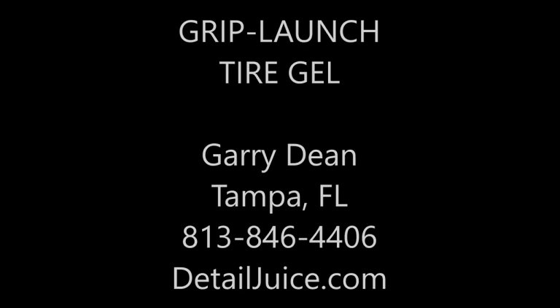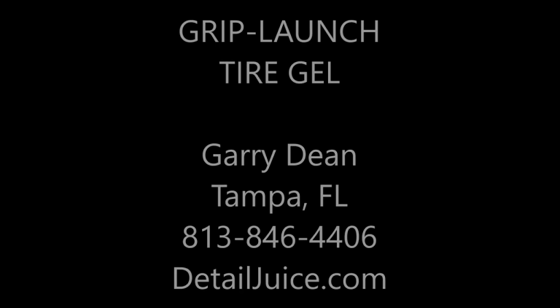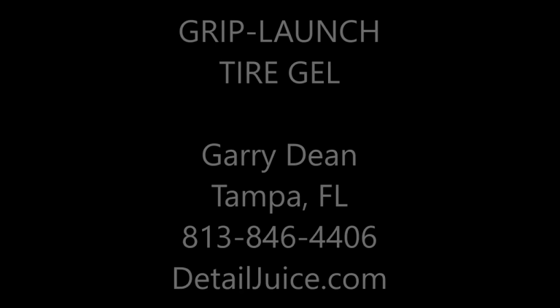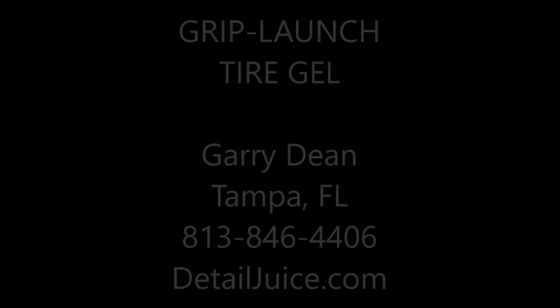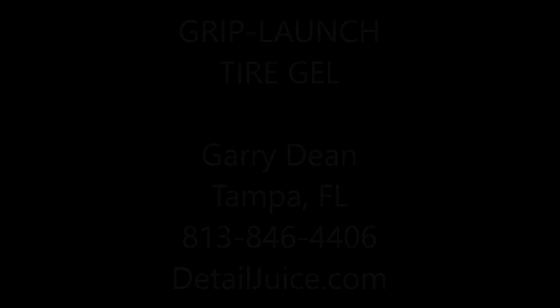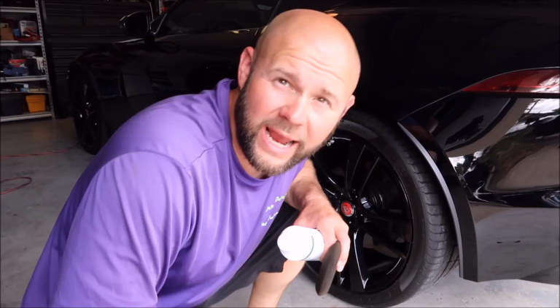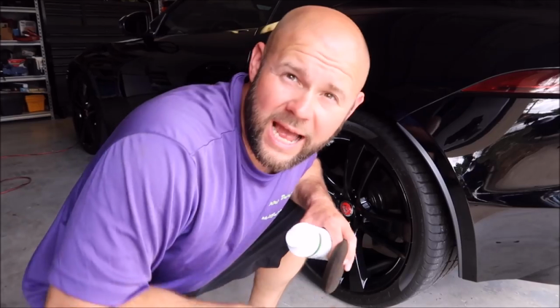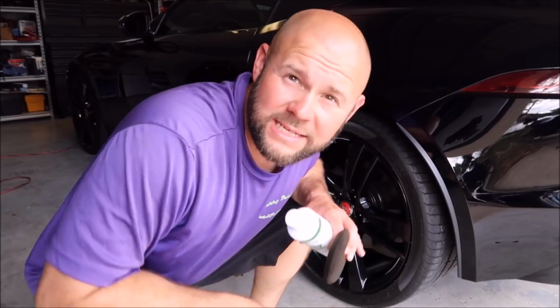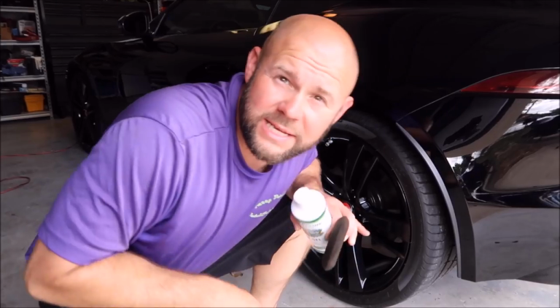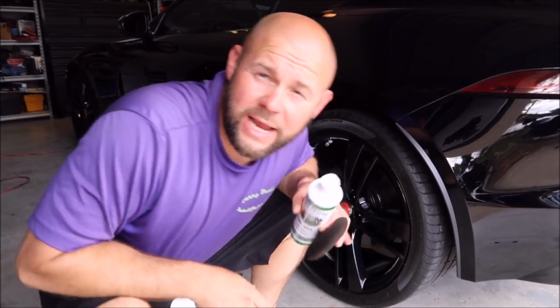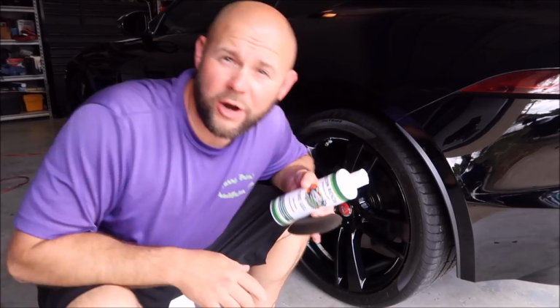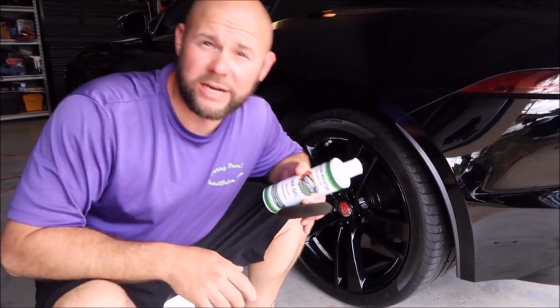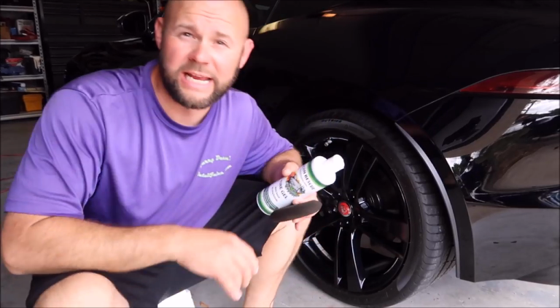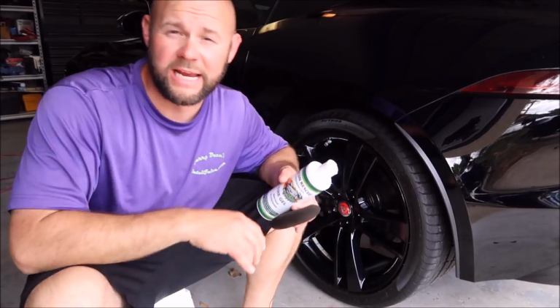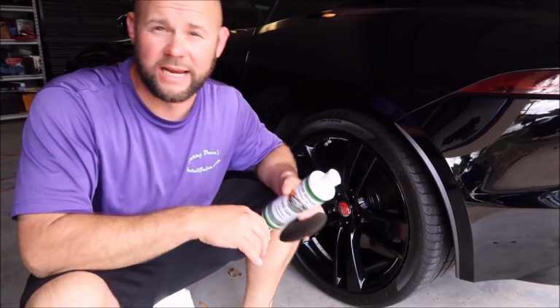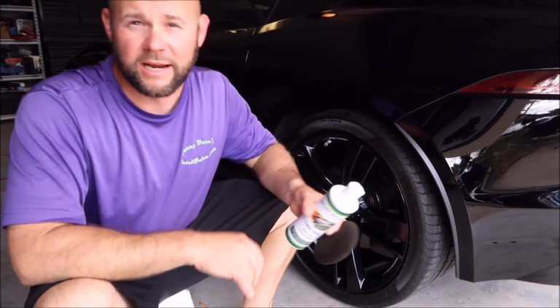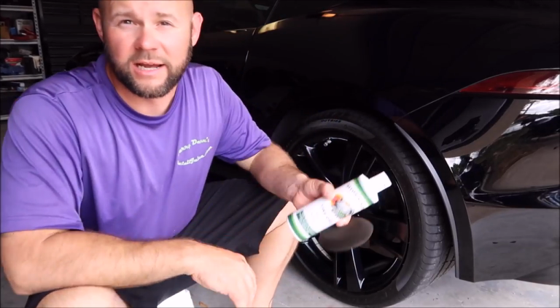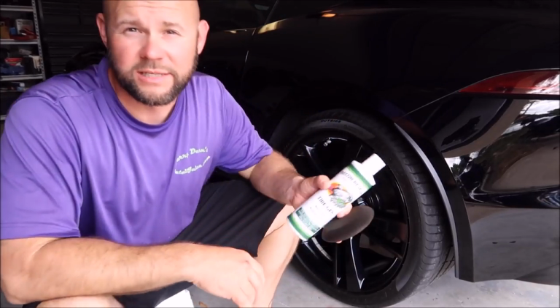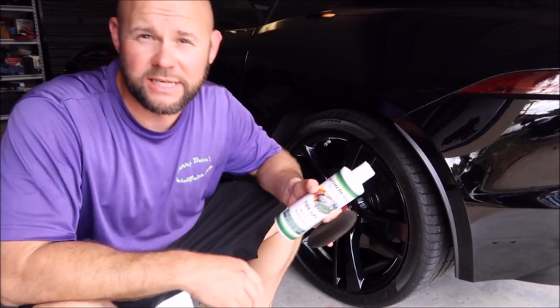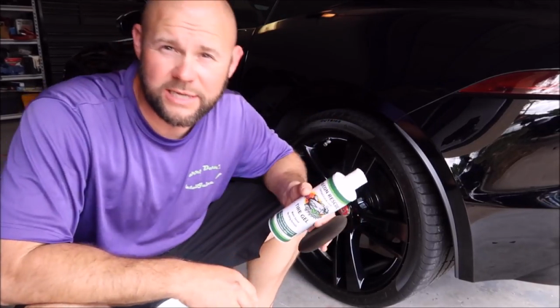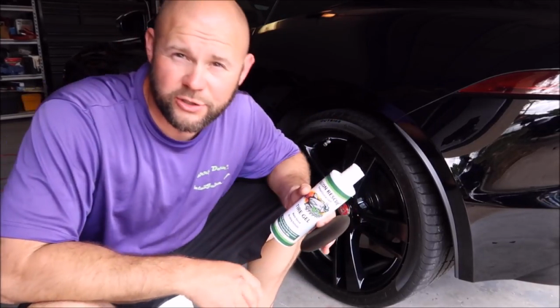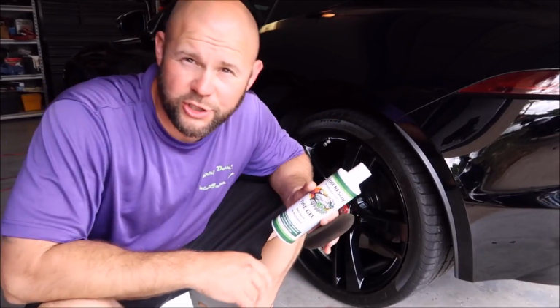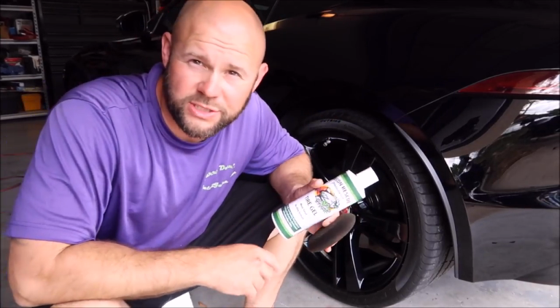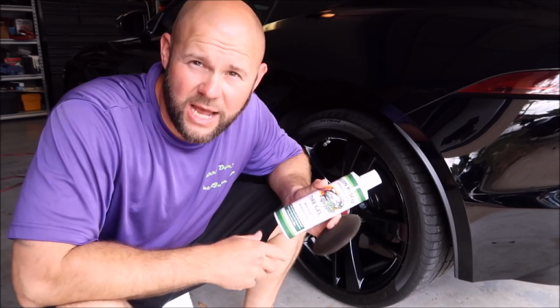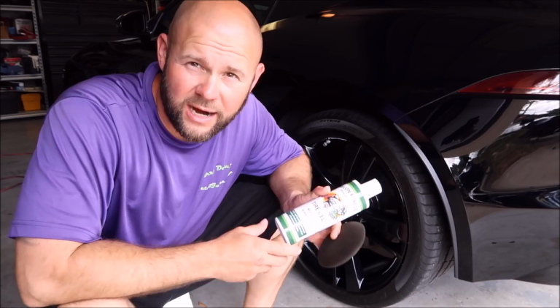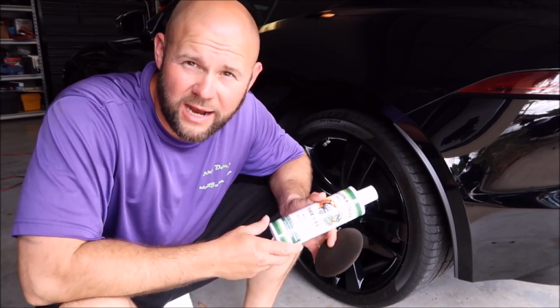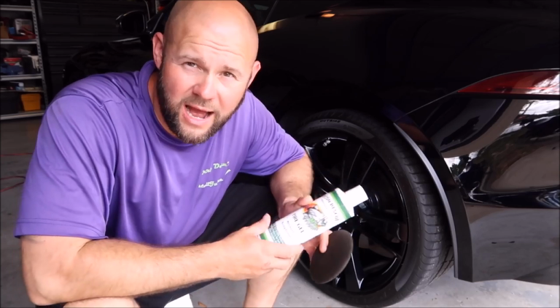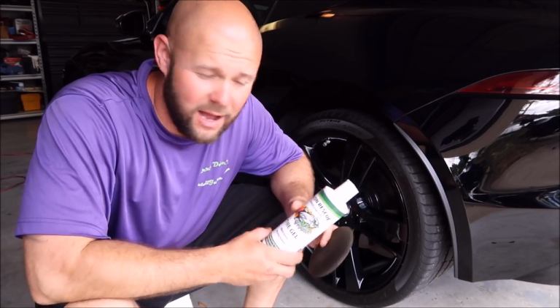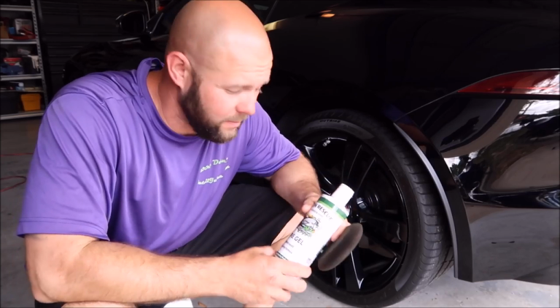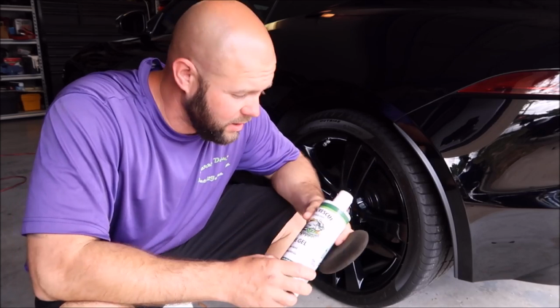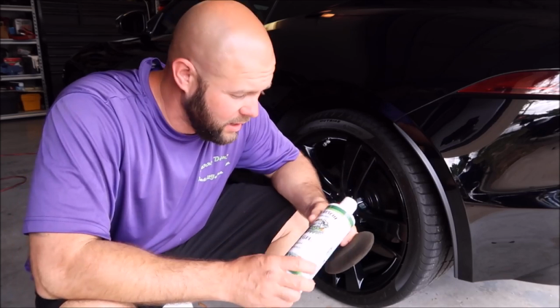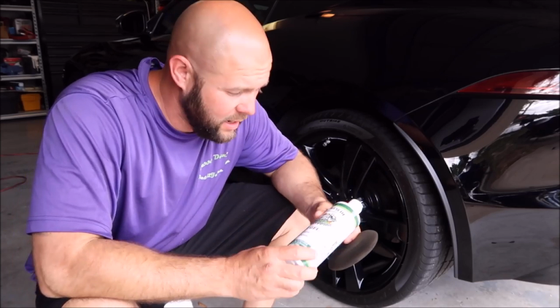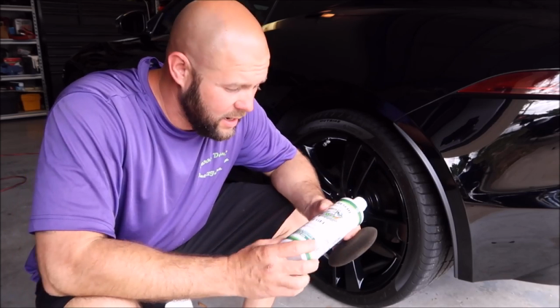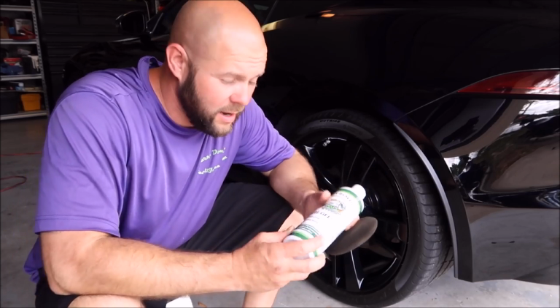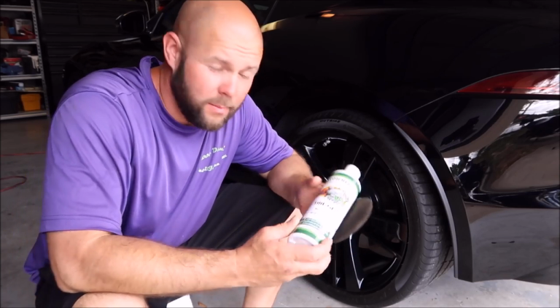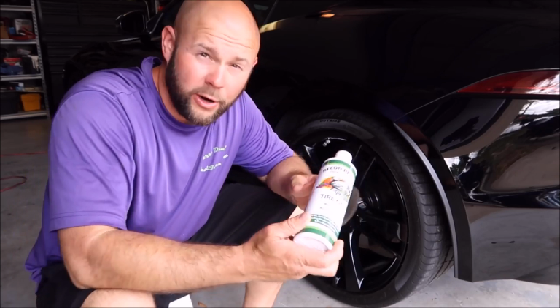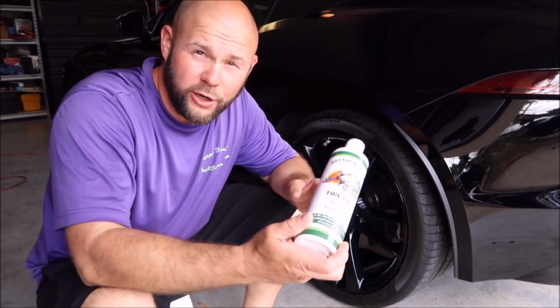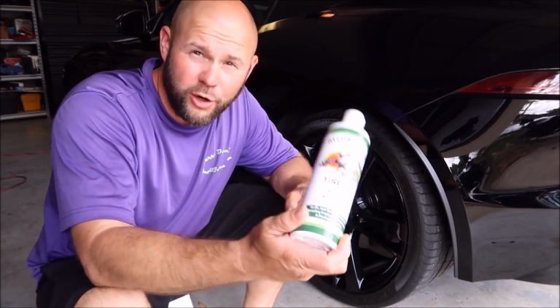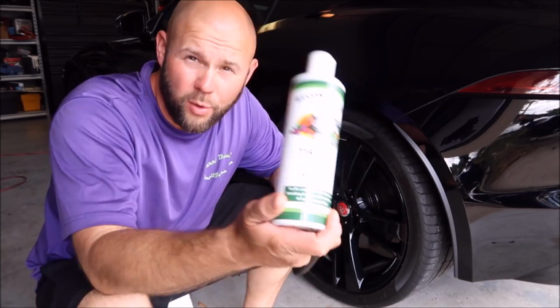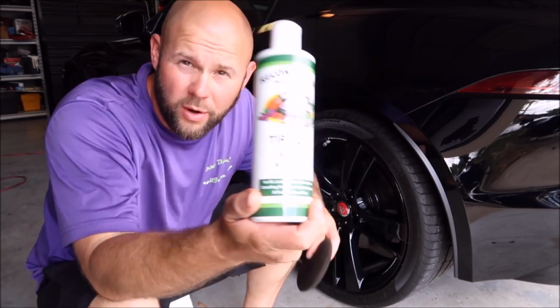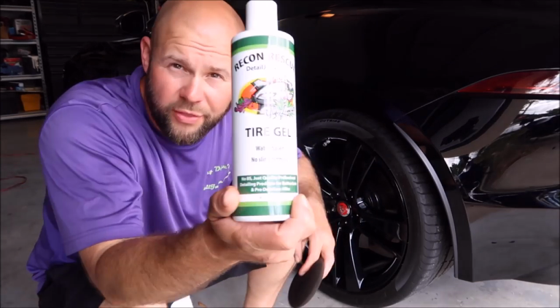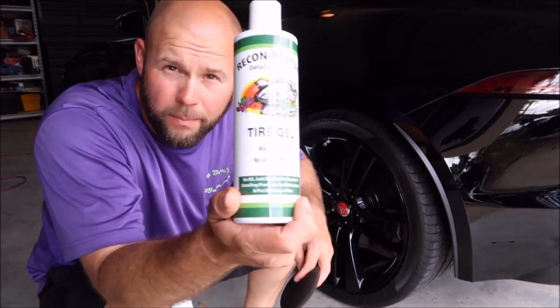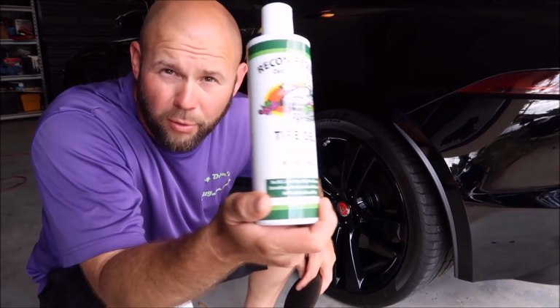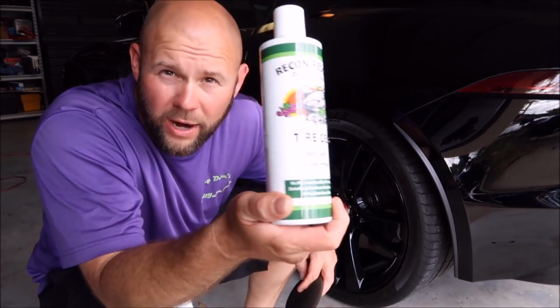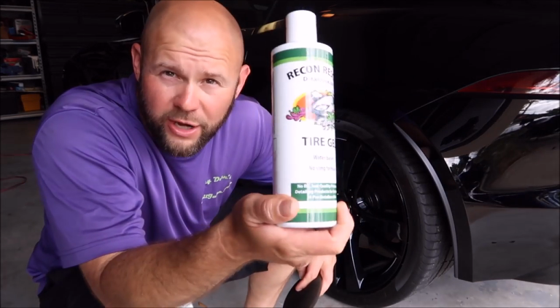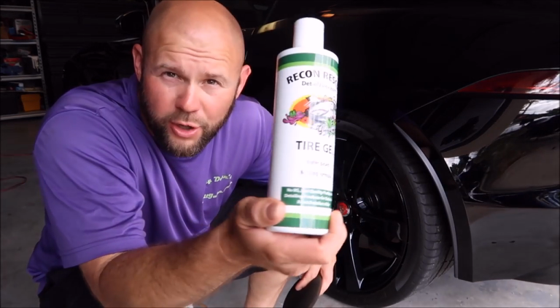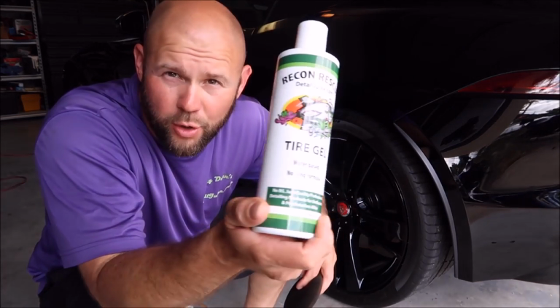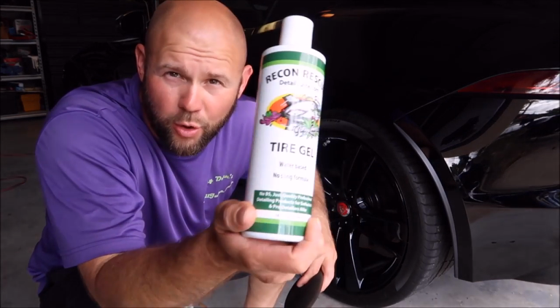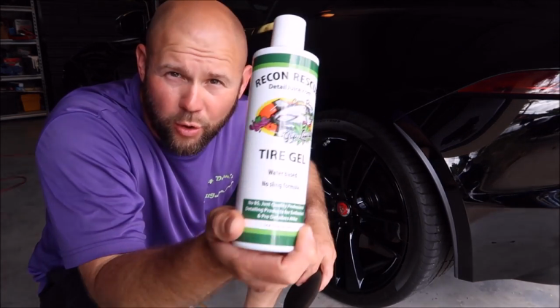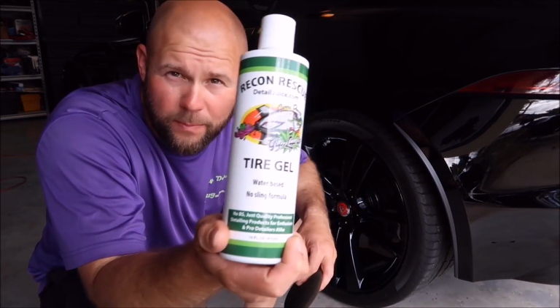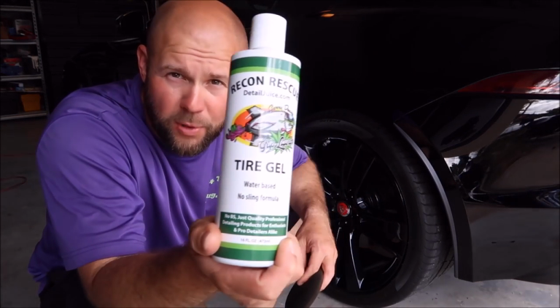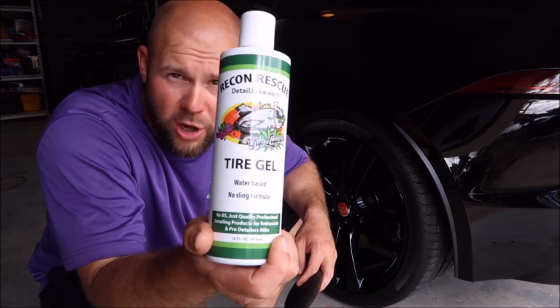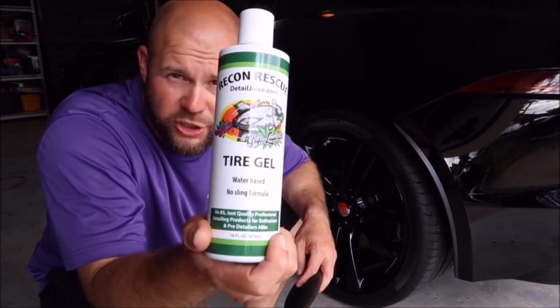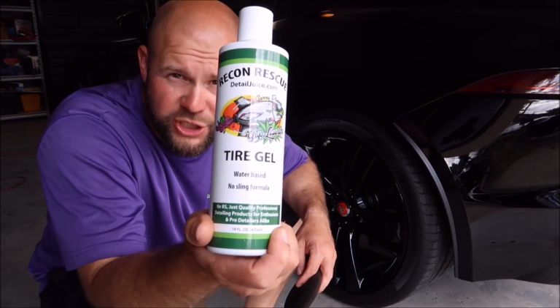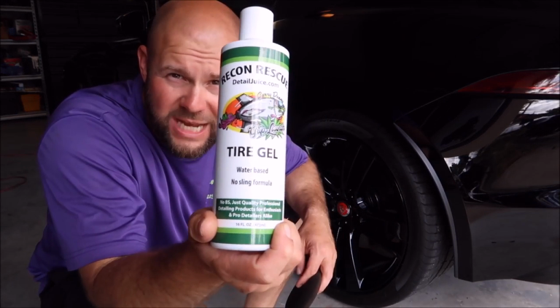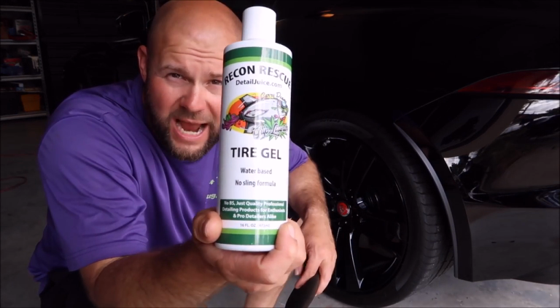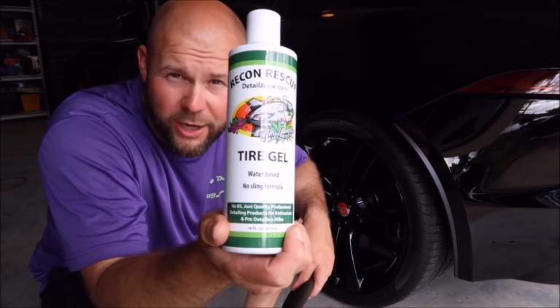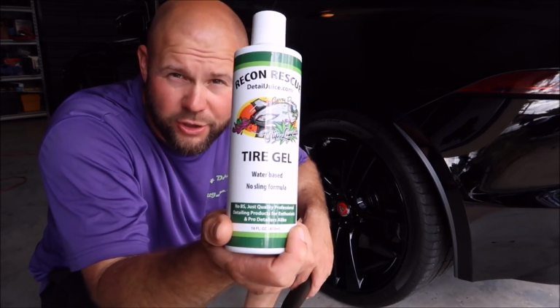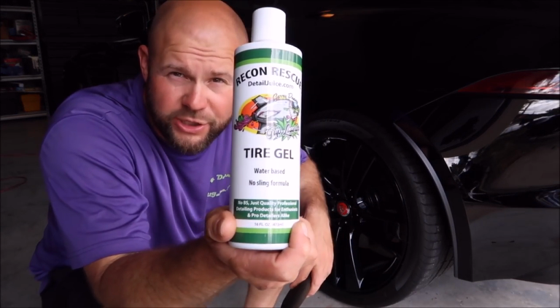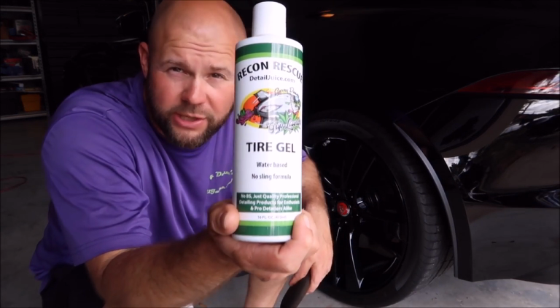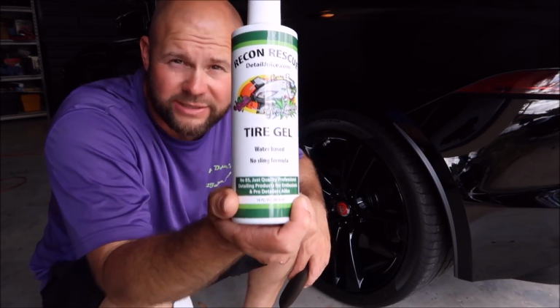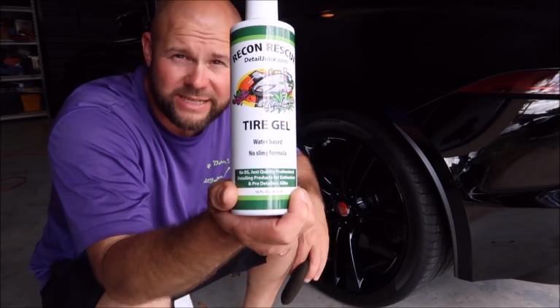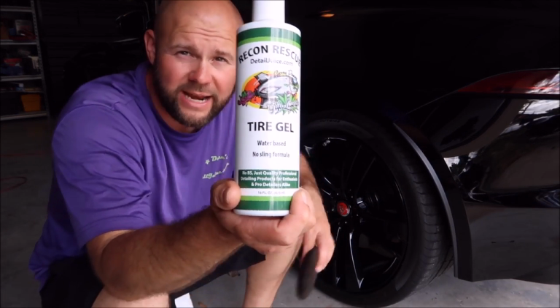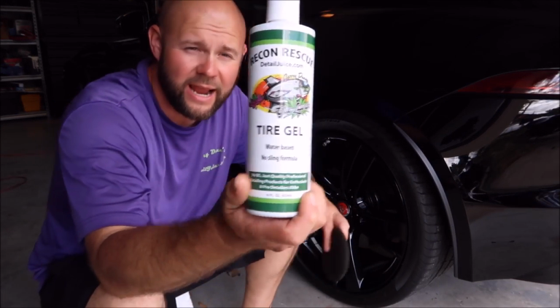Hey guys, Gary Dean, DetailJuice.com, bringing you the brand new Grip Launch Tire Gel today.